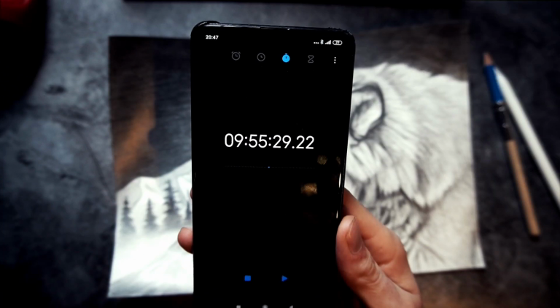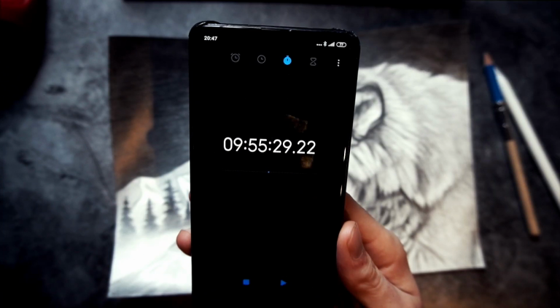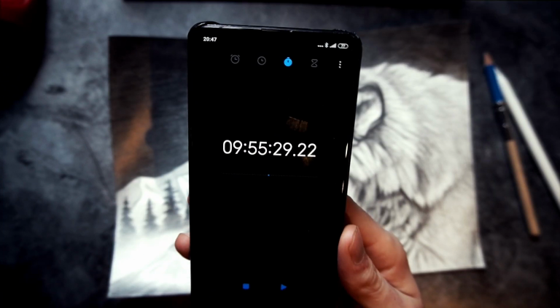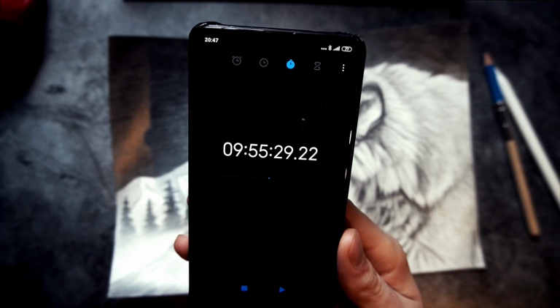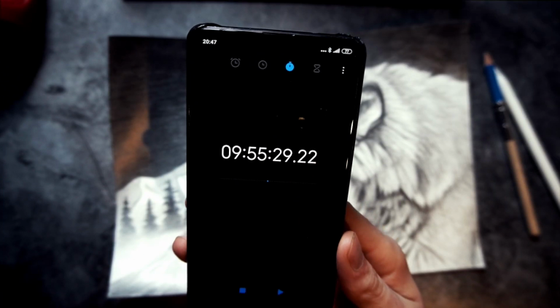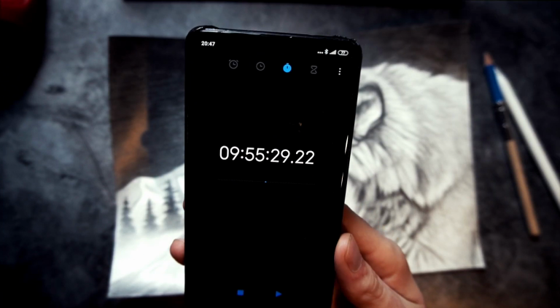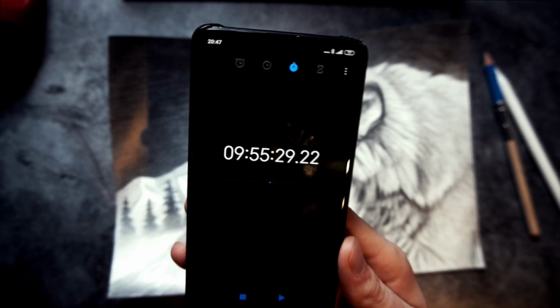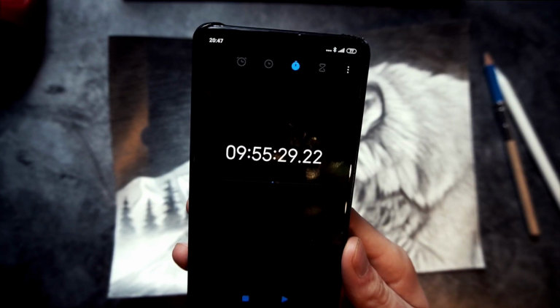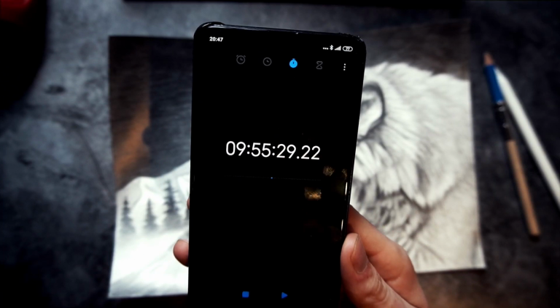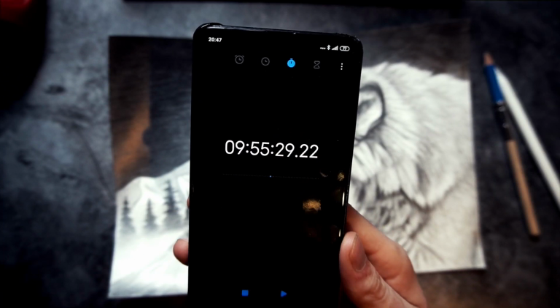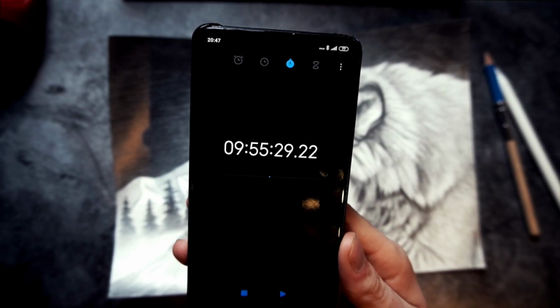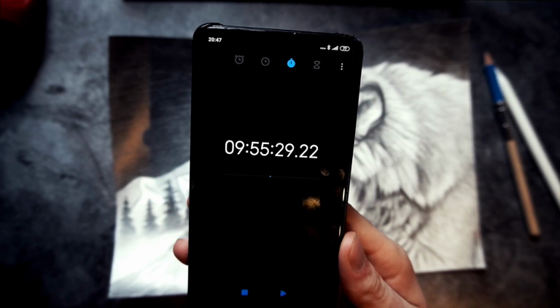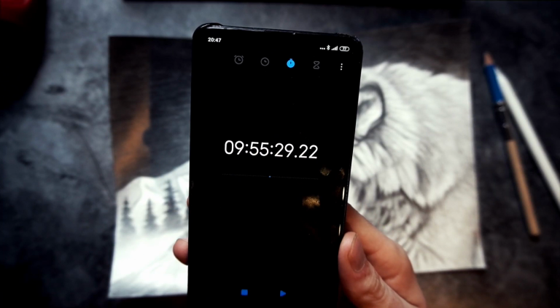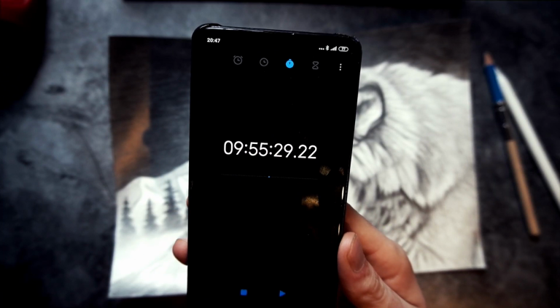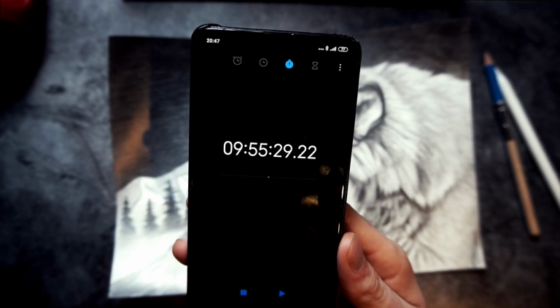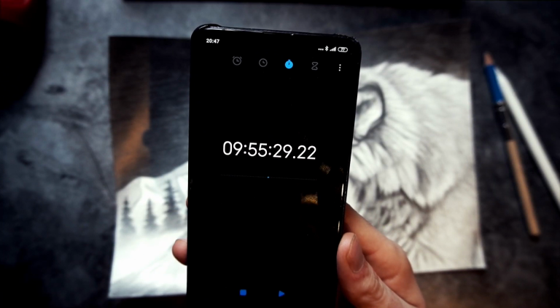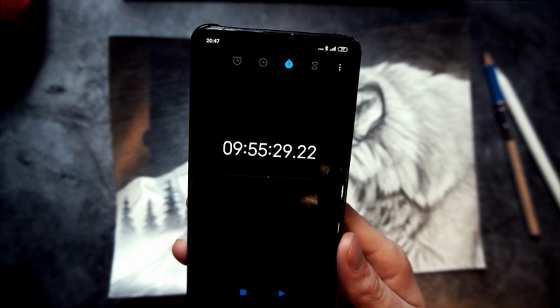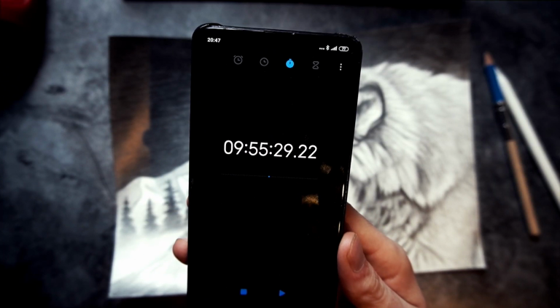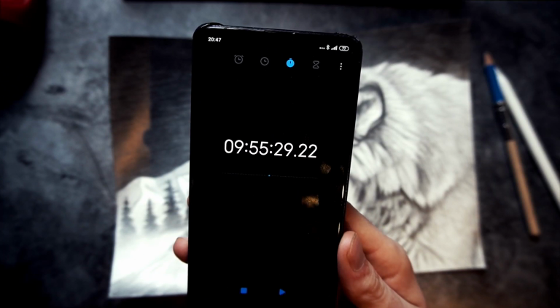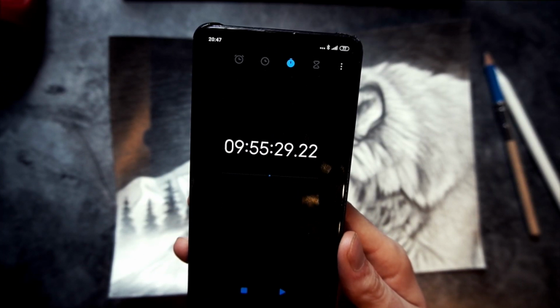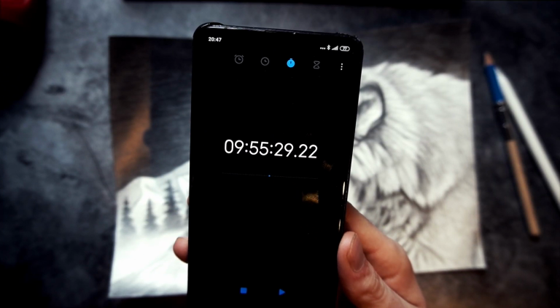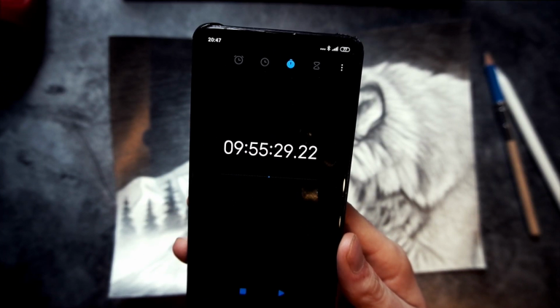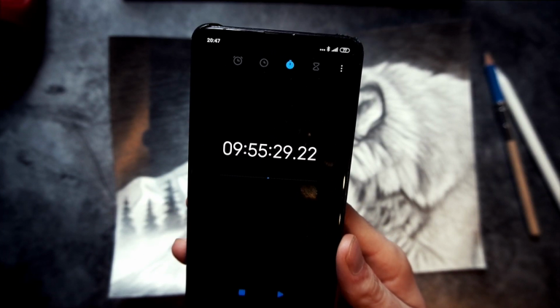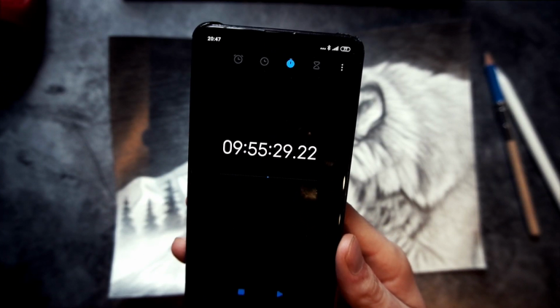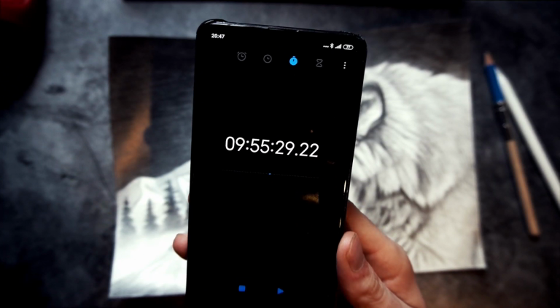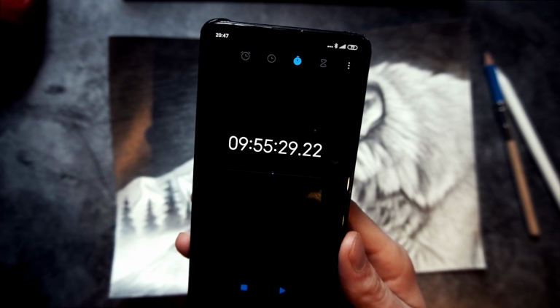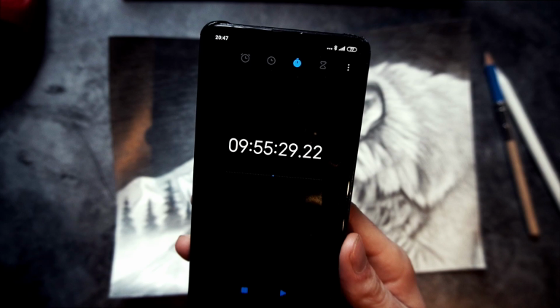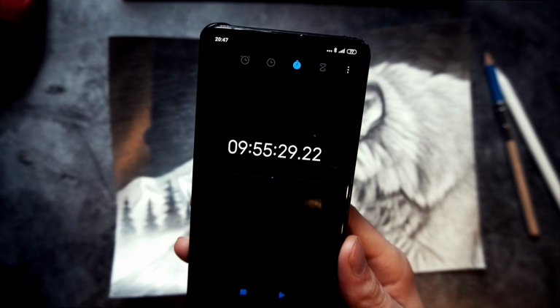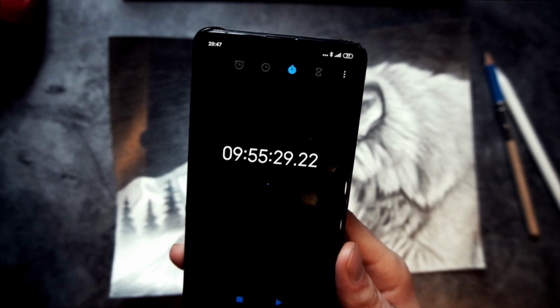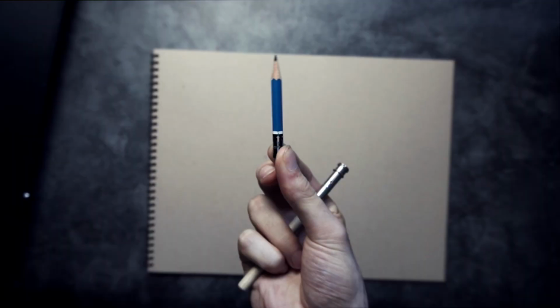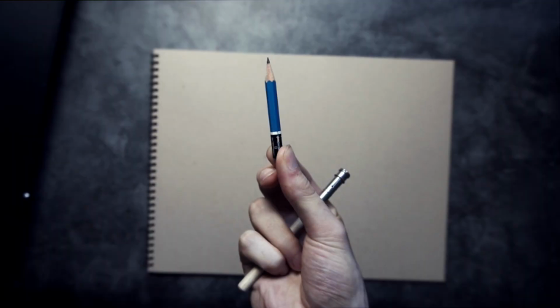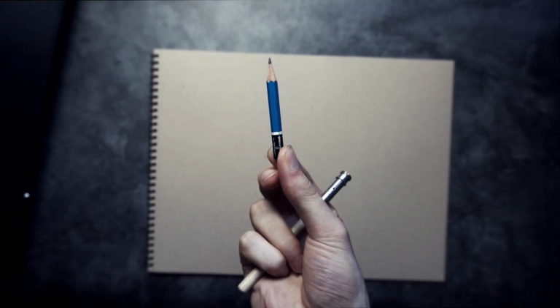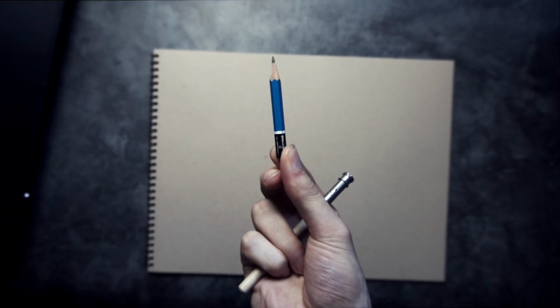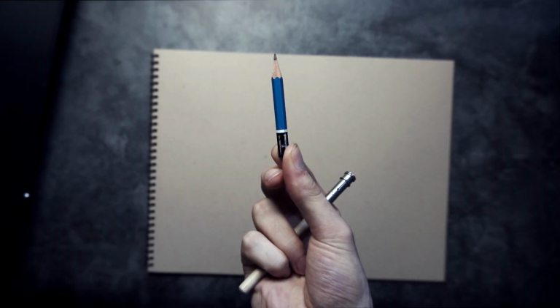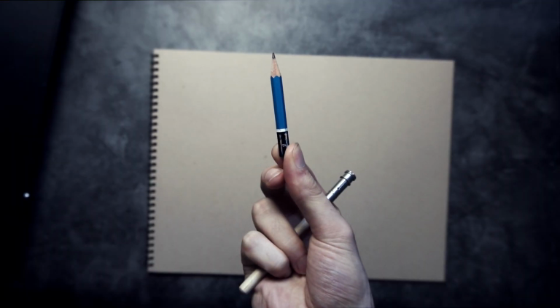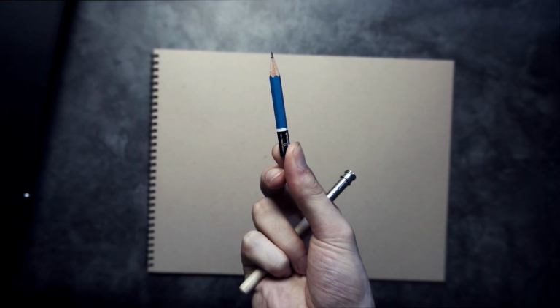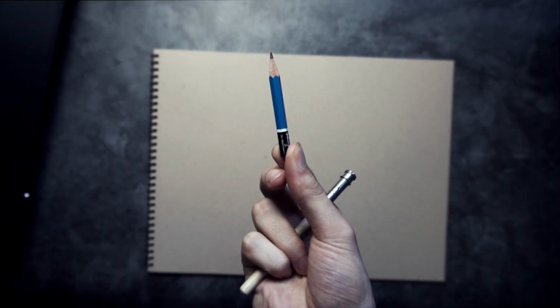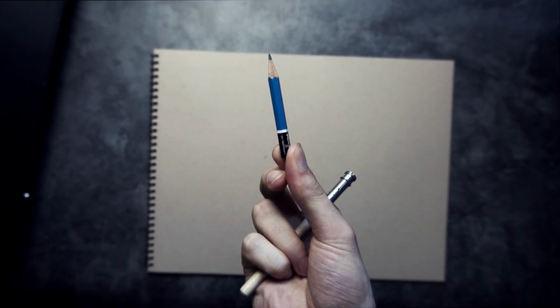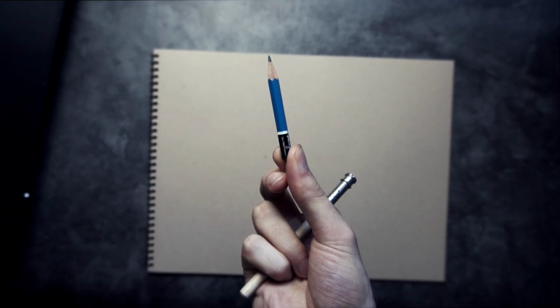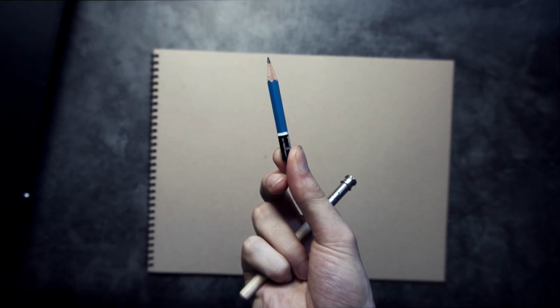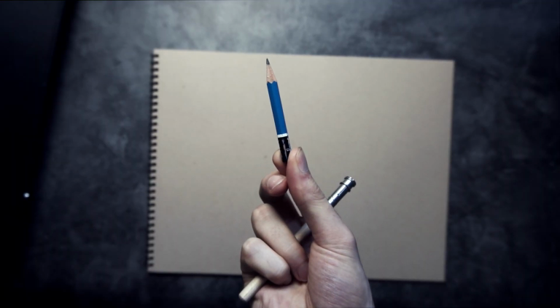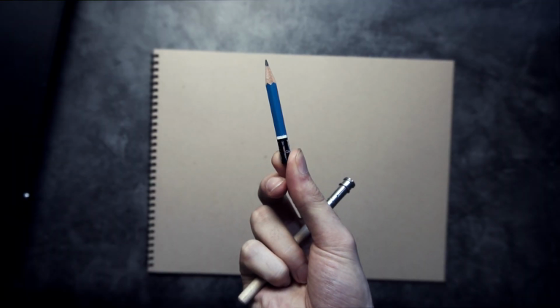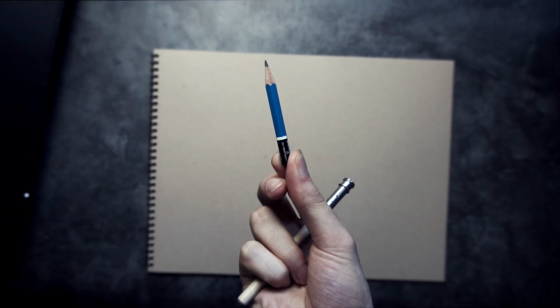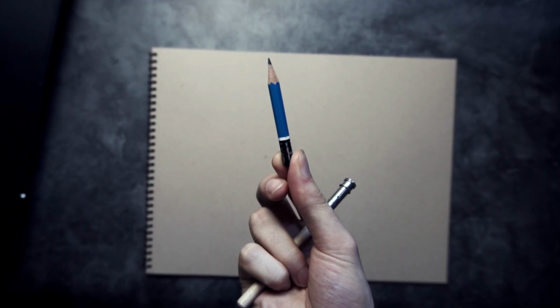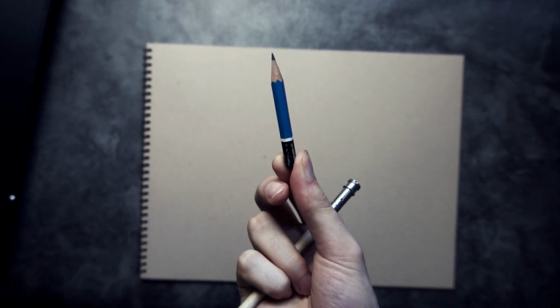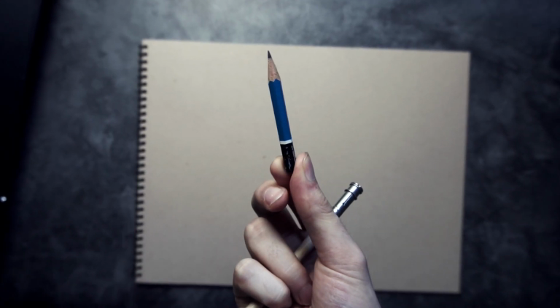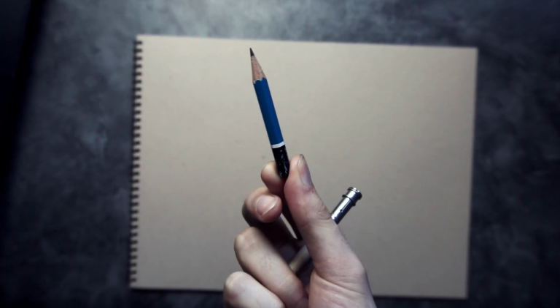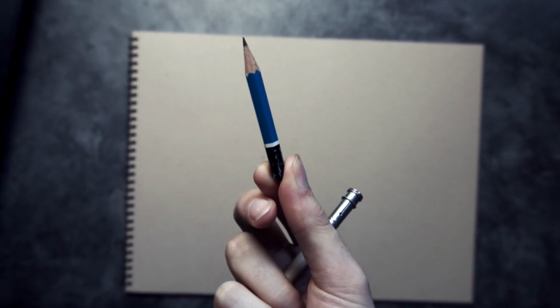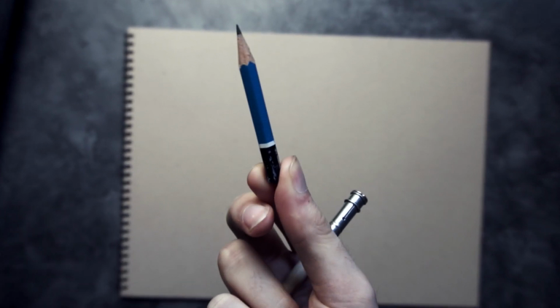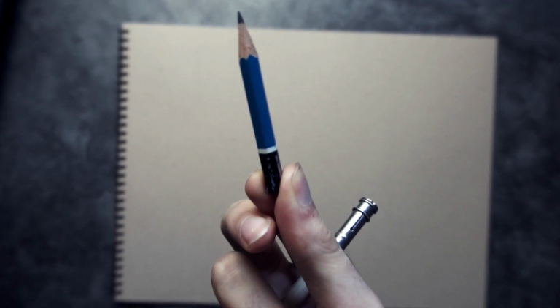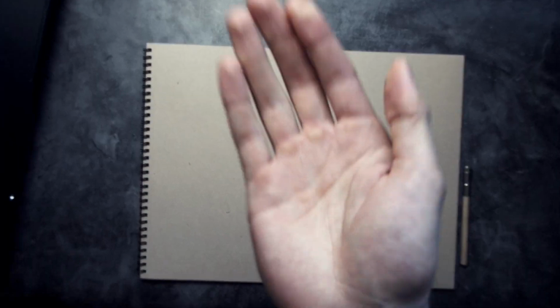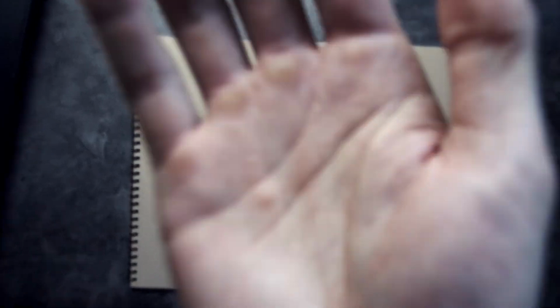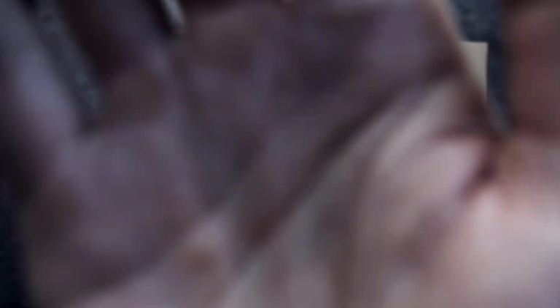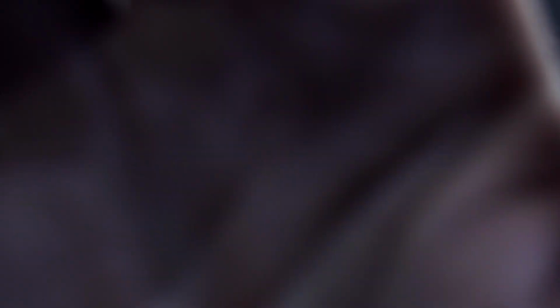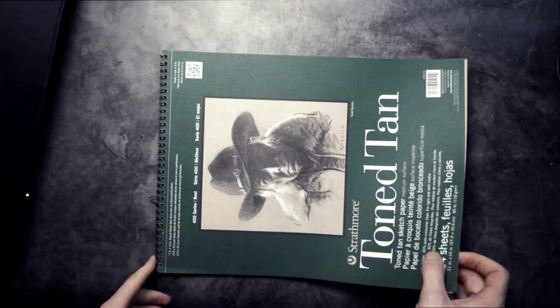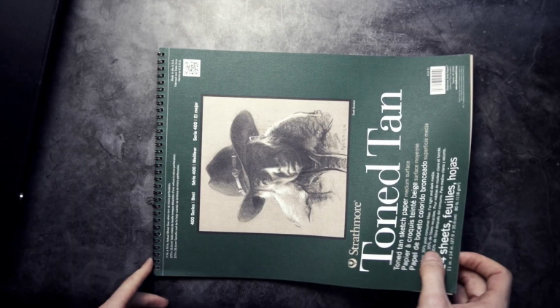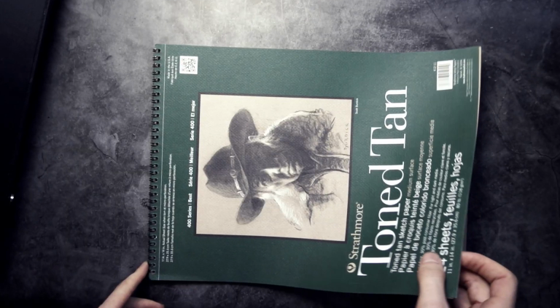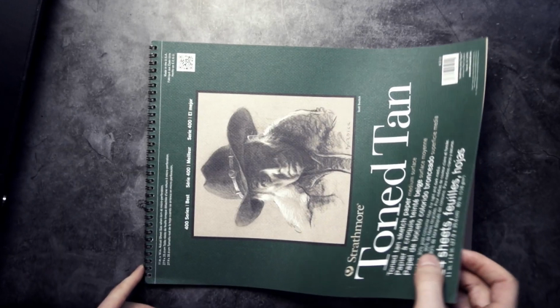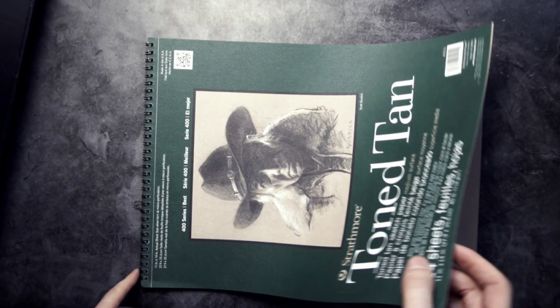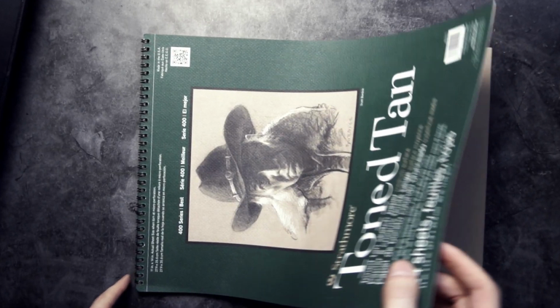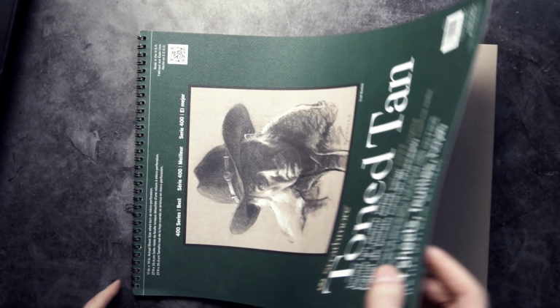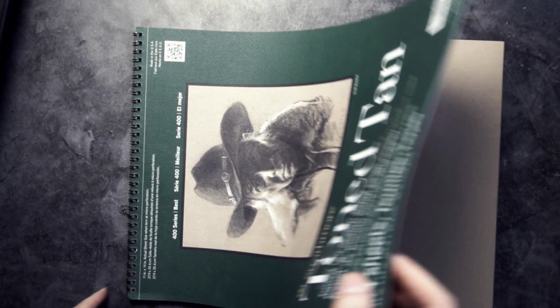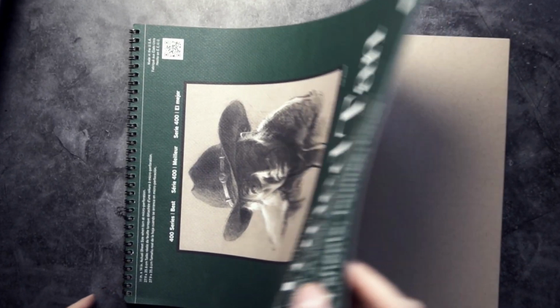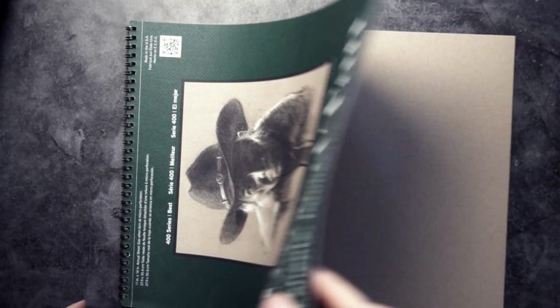Almost 10 hours in and this is how much pencil is left. Can I finish the next drawing without it running out?